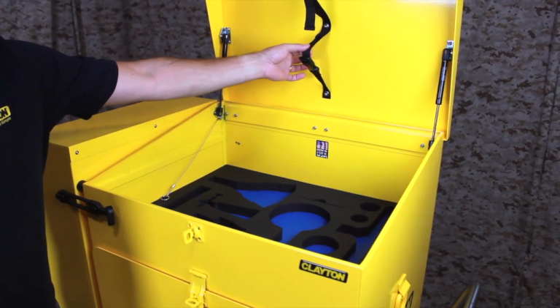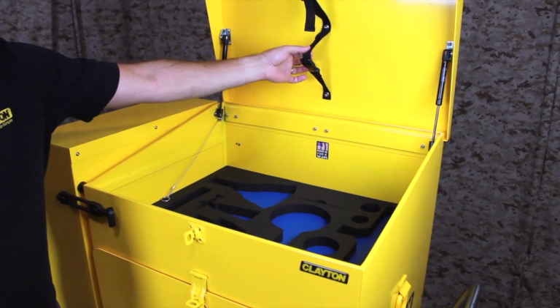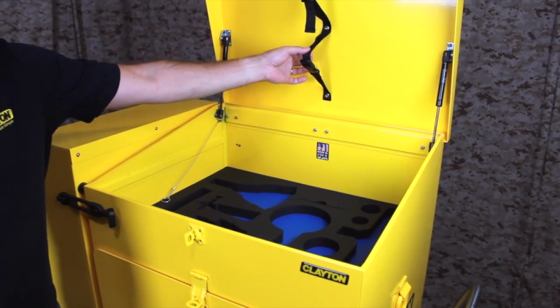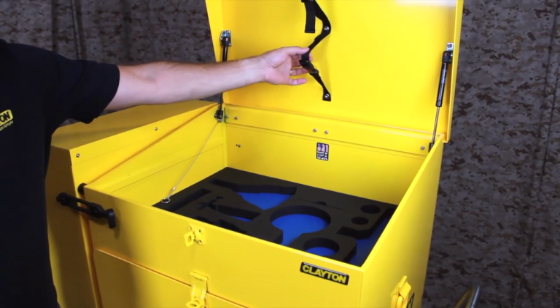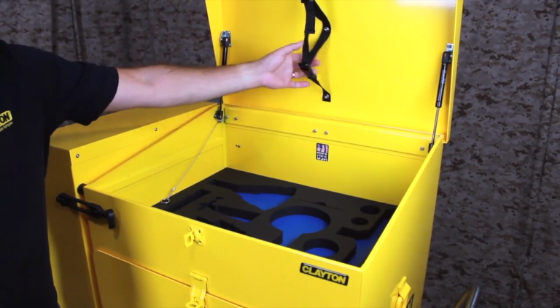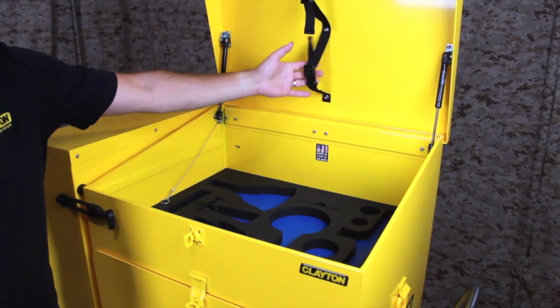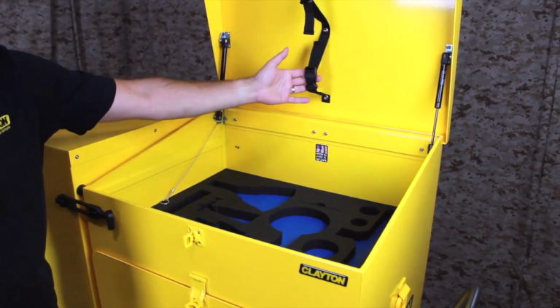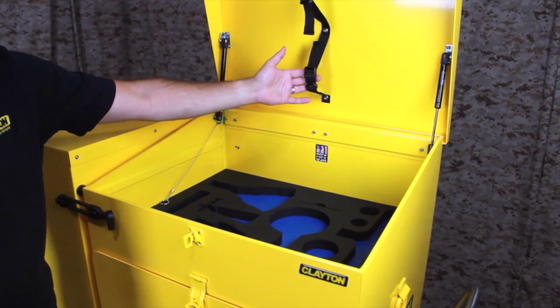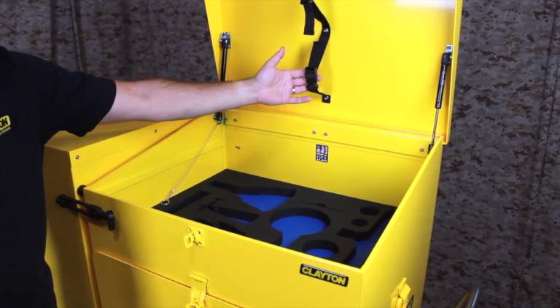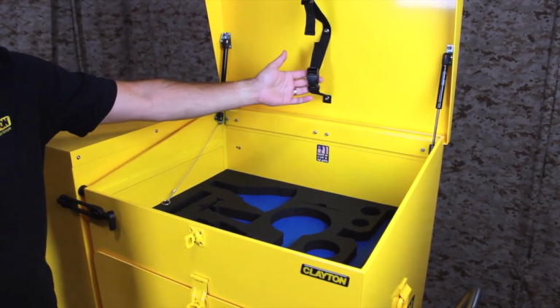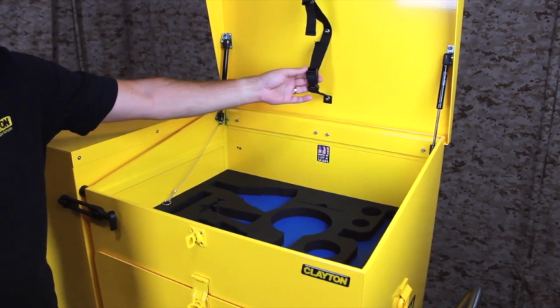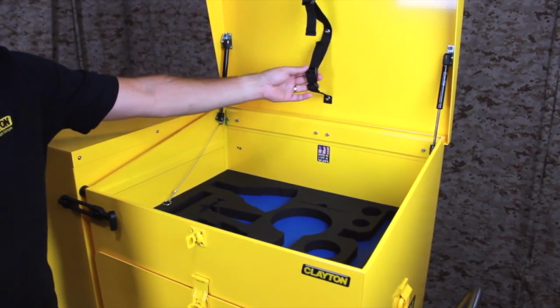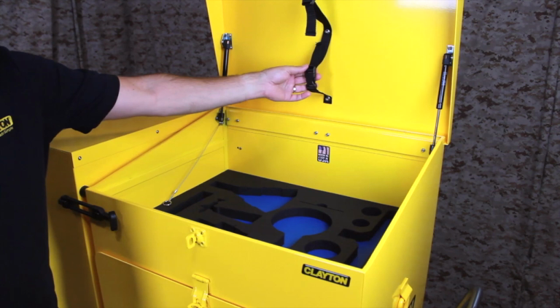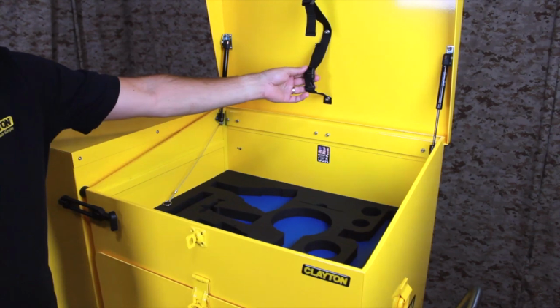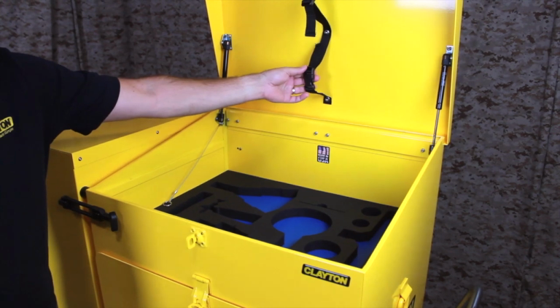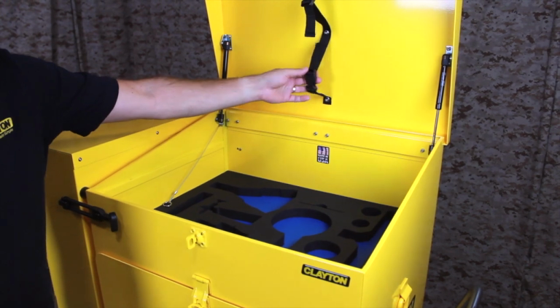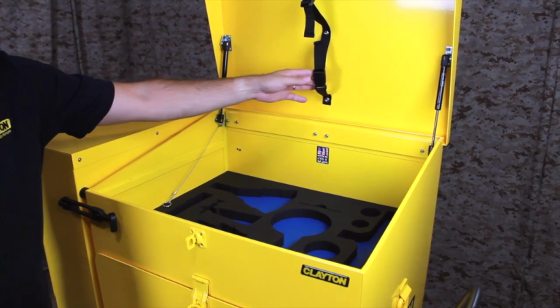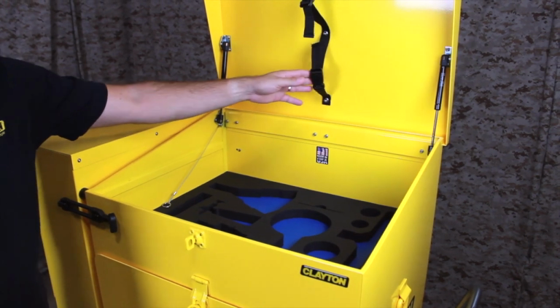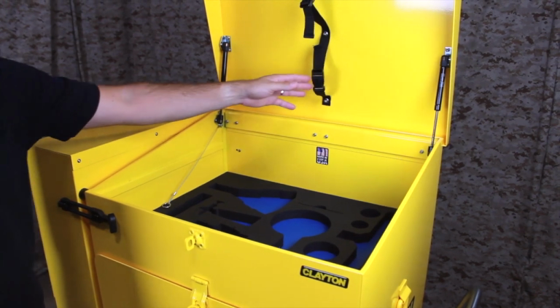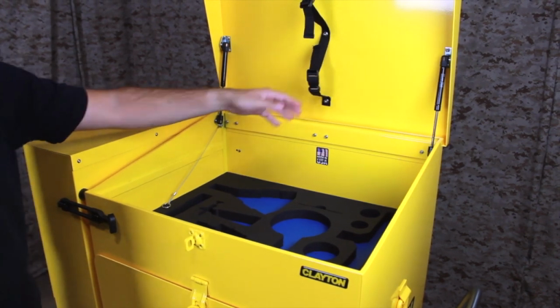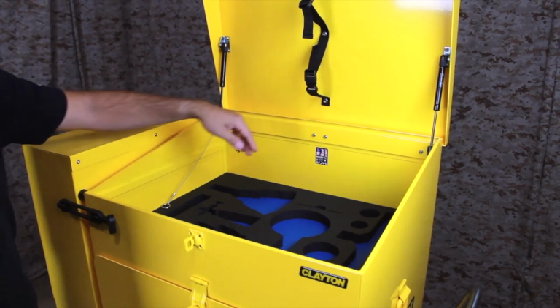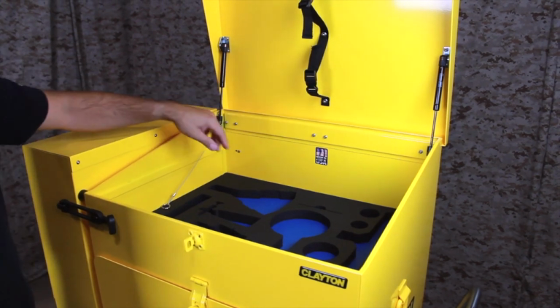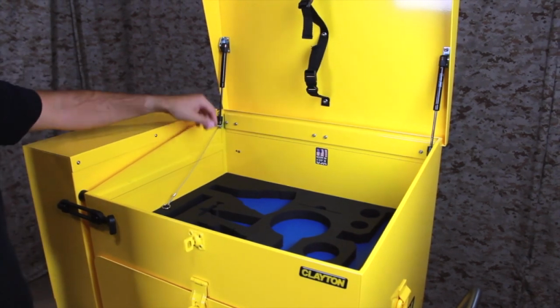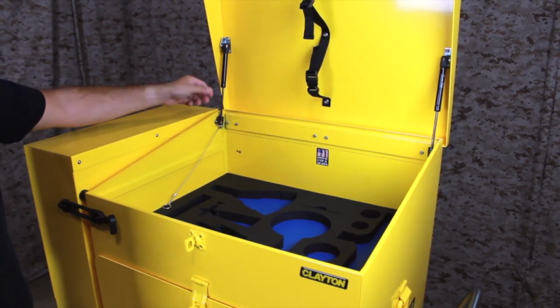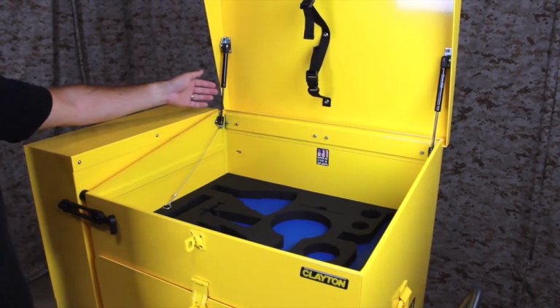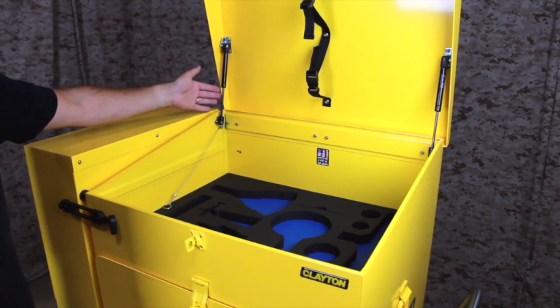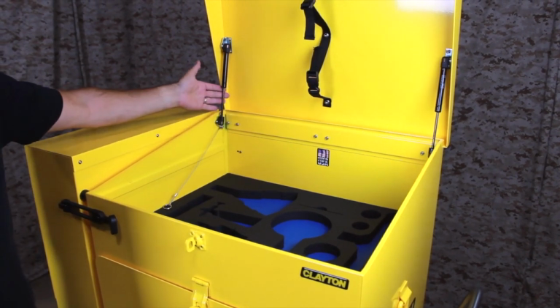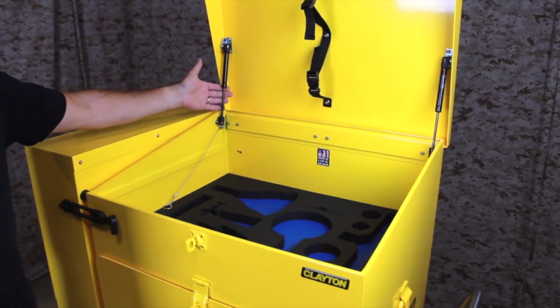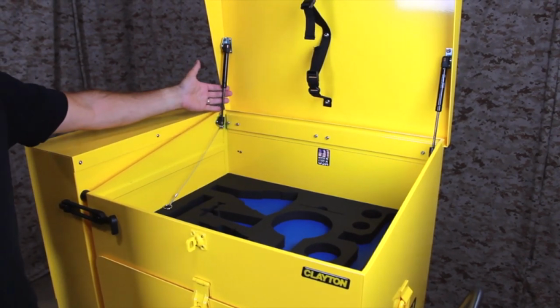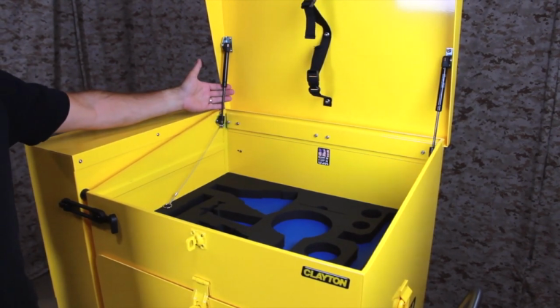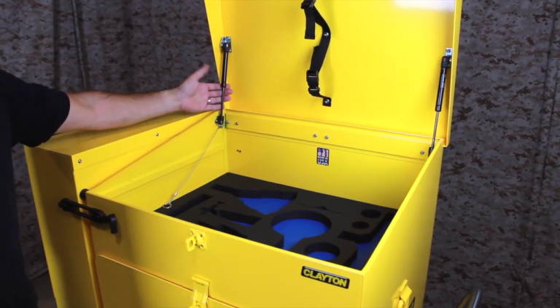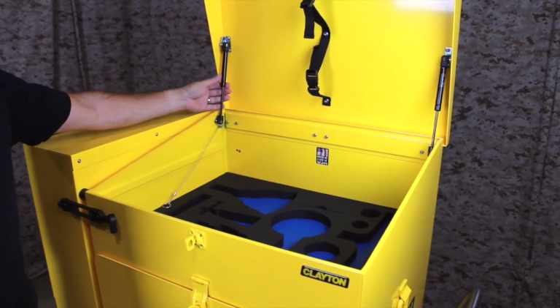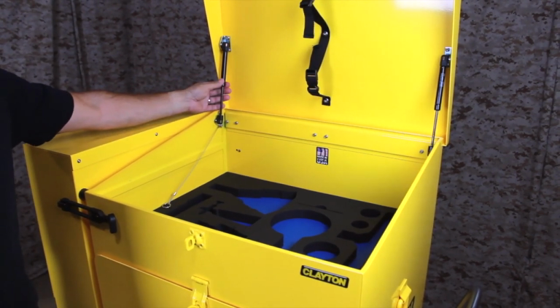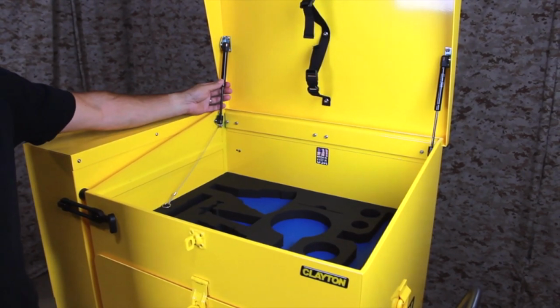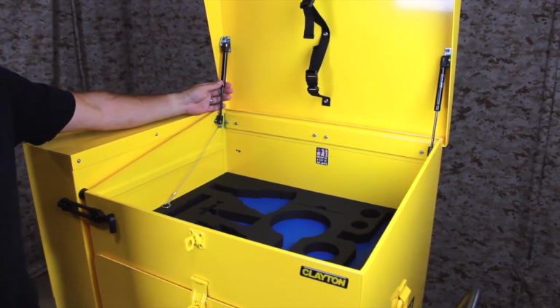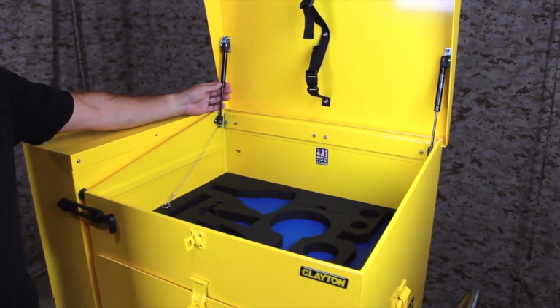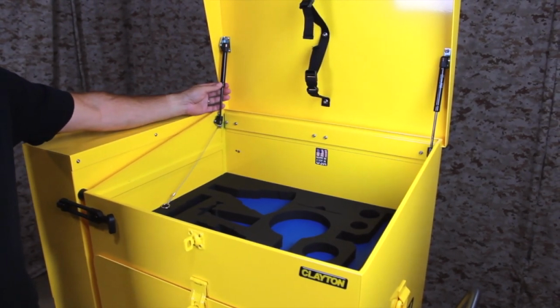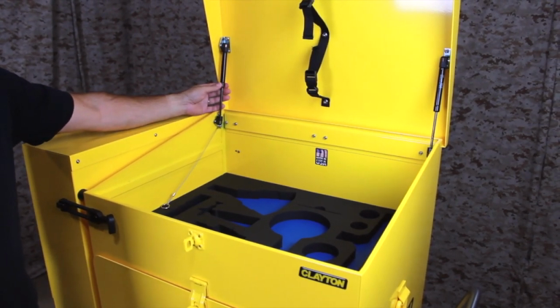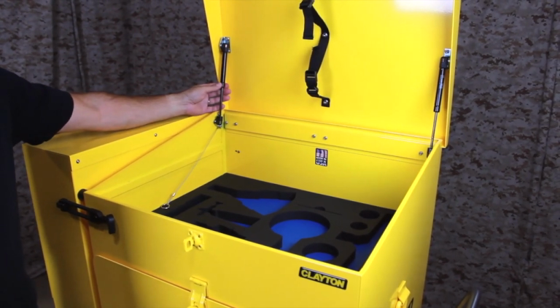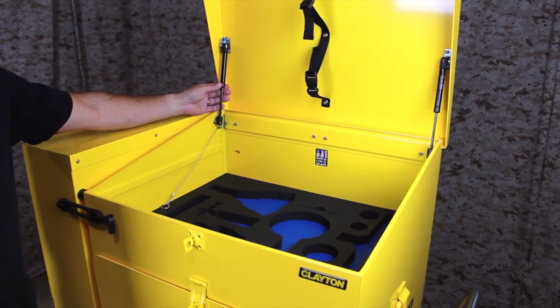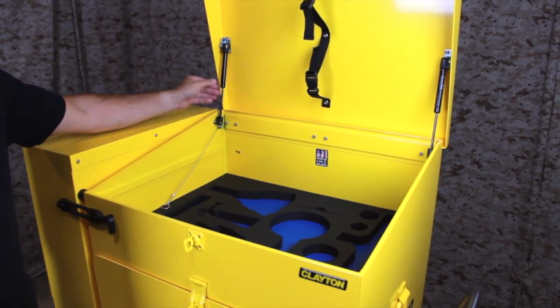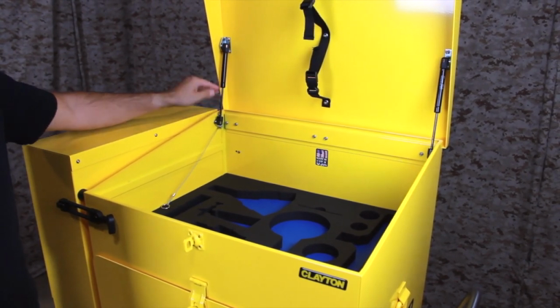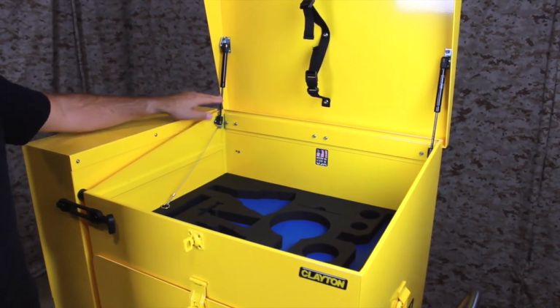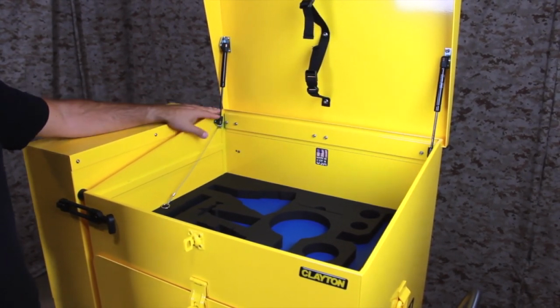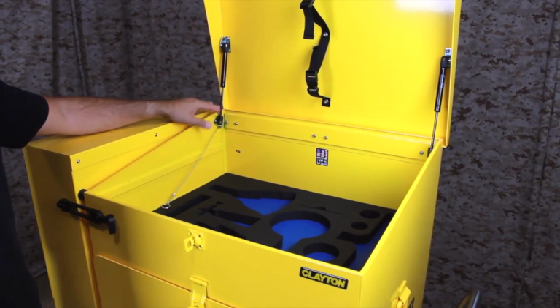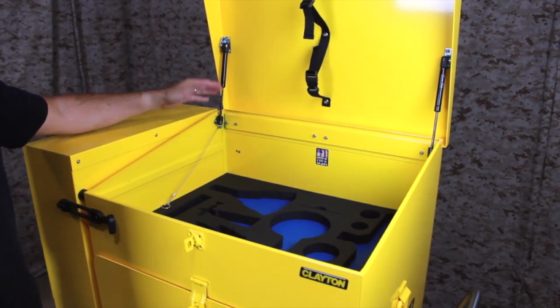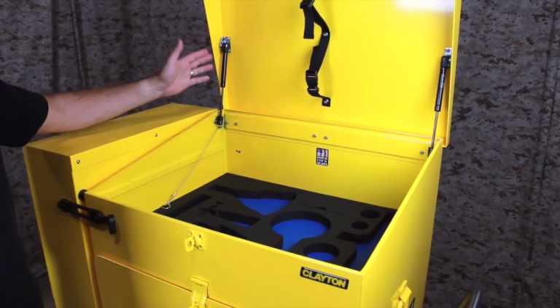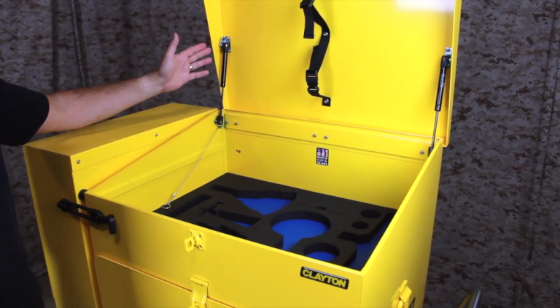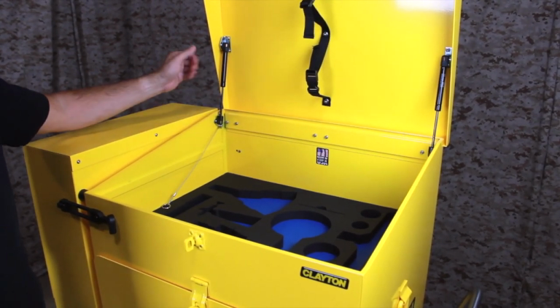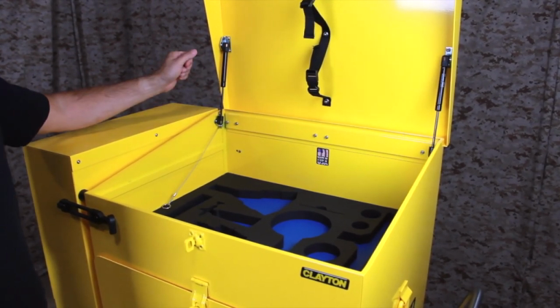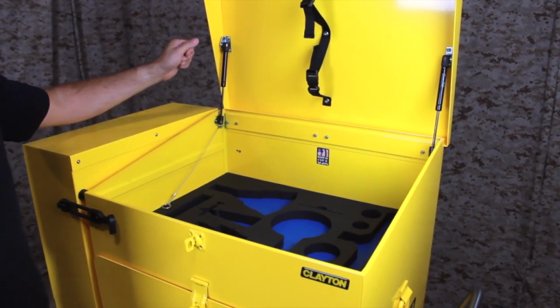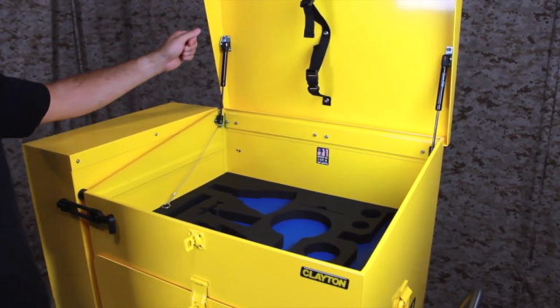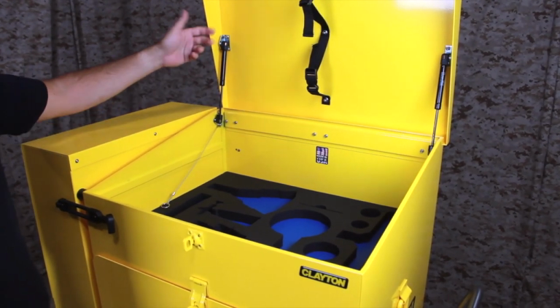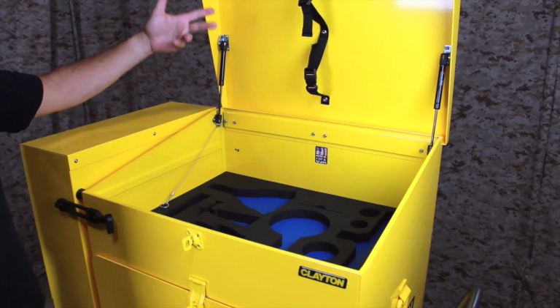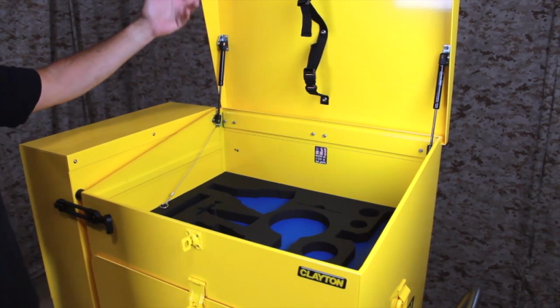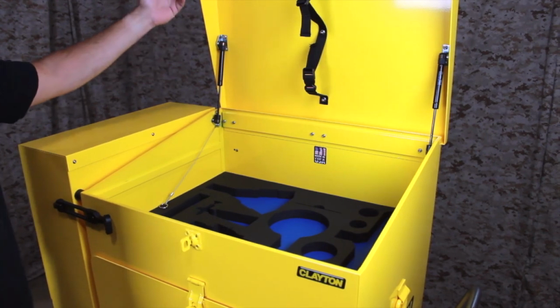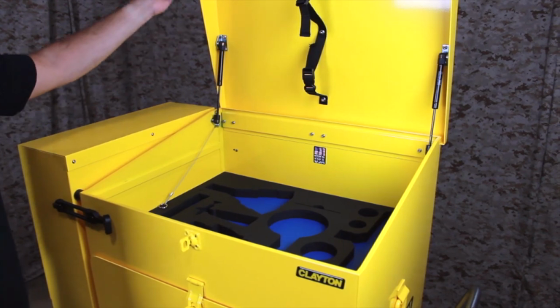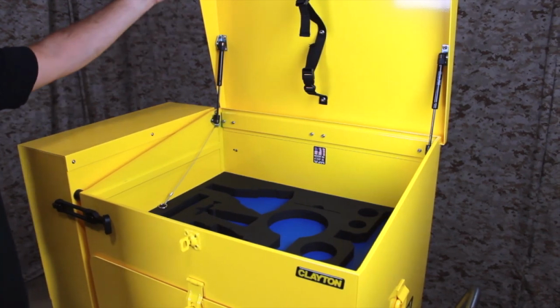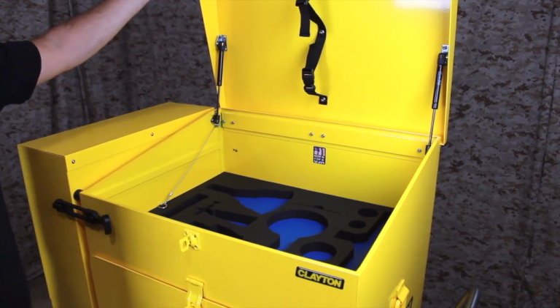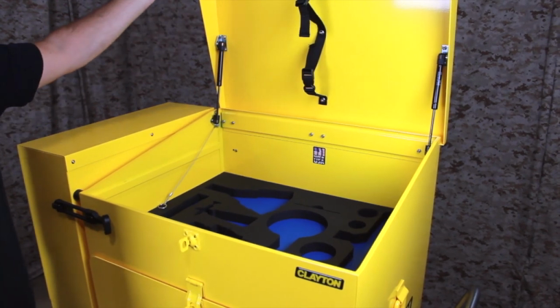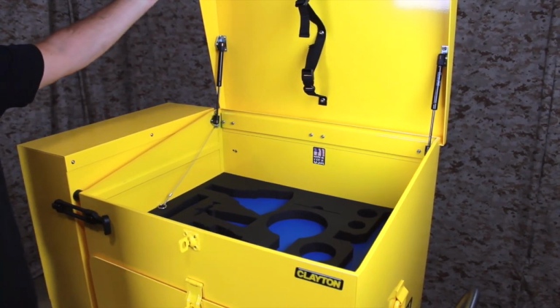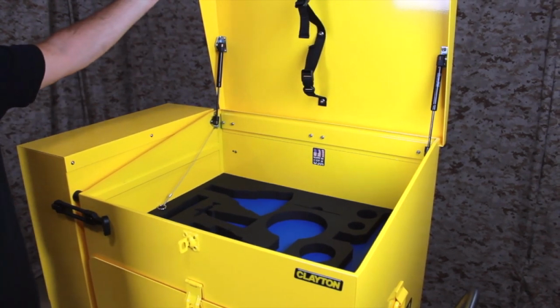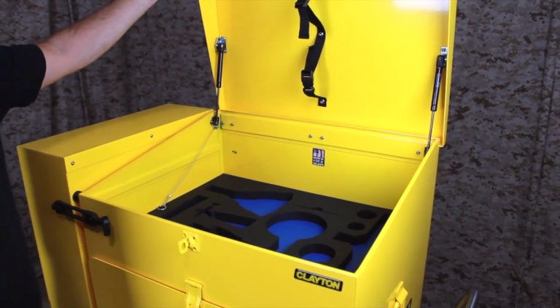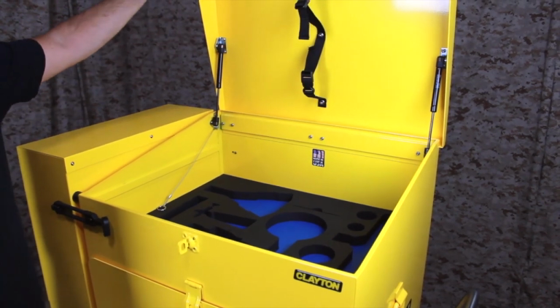Straps inside the lid can be used for storing hose support belts. Sturdy gas struts hold the lid open and prevent it from shutting unexpectedly.